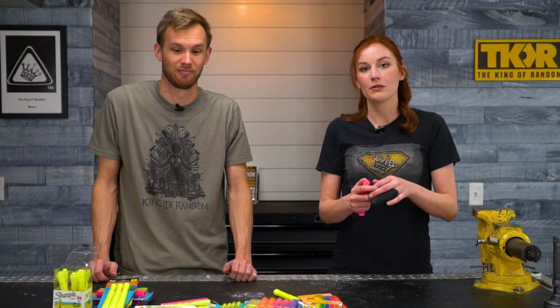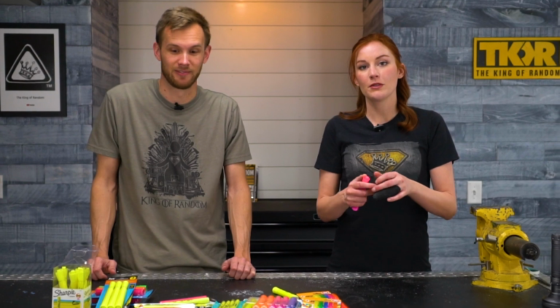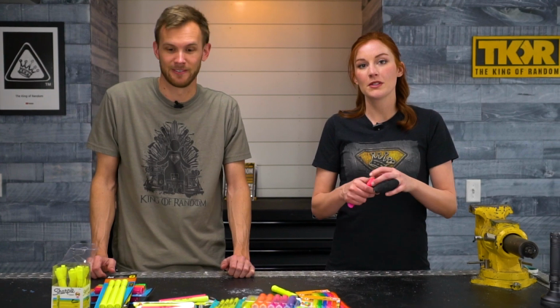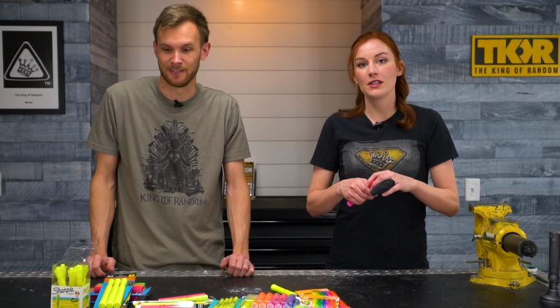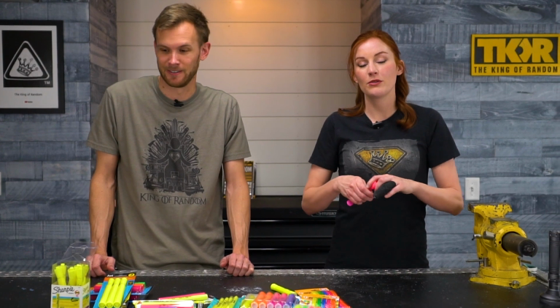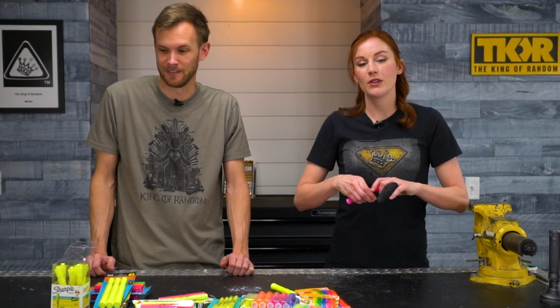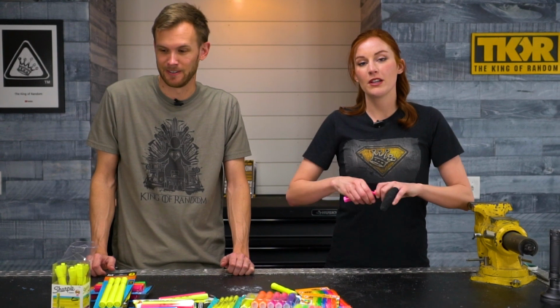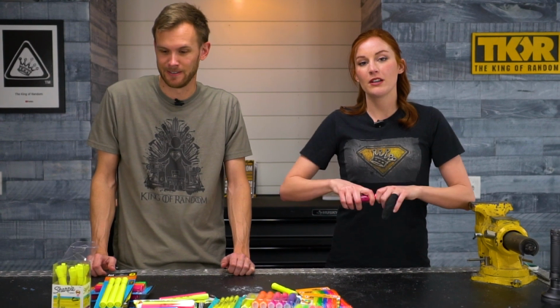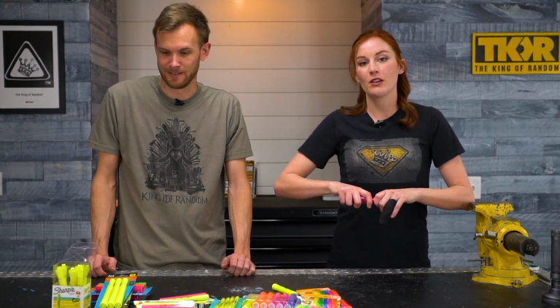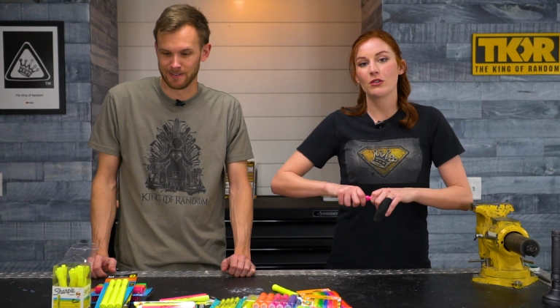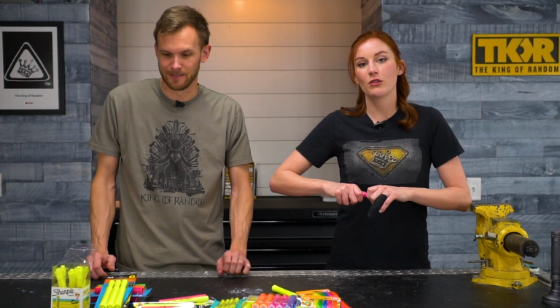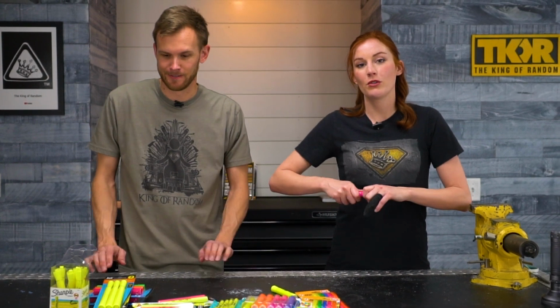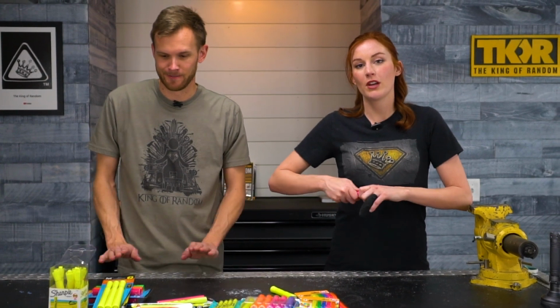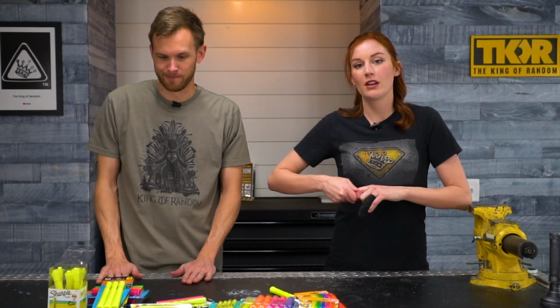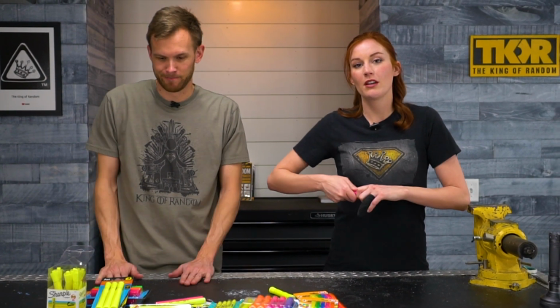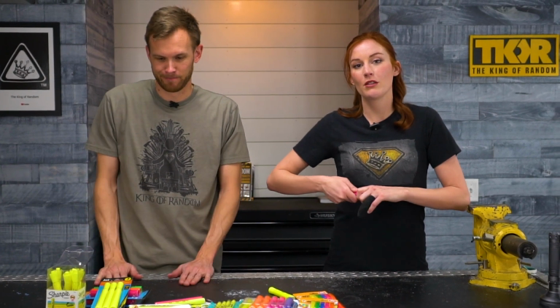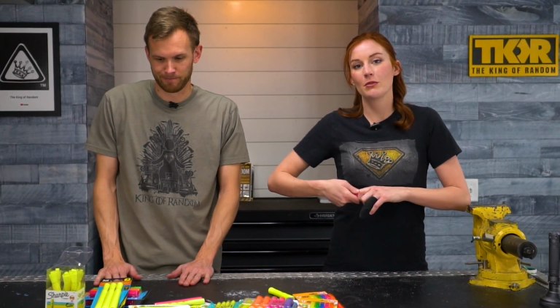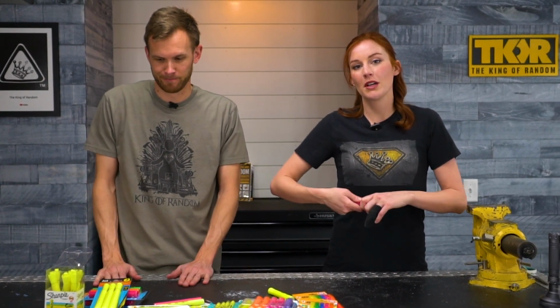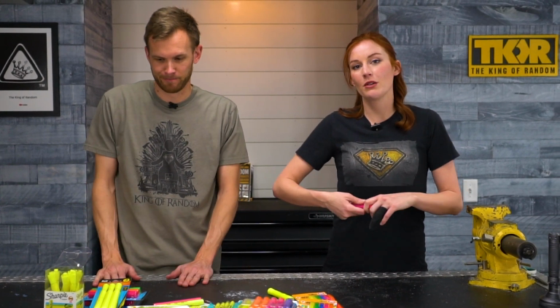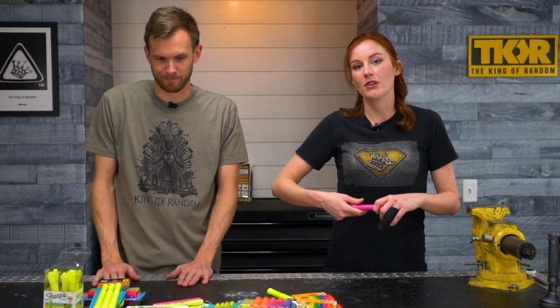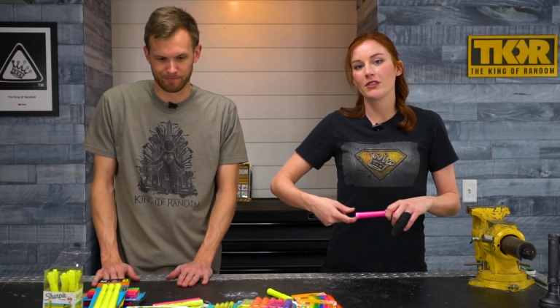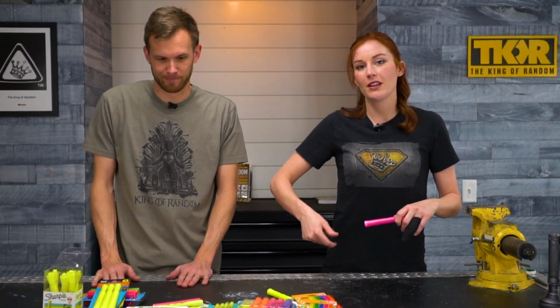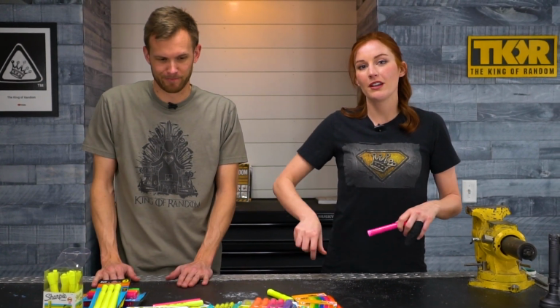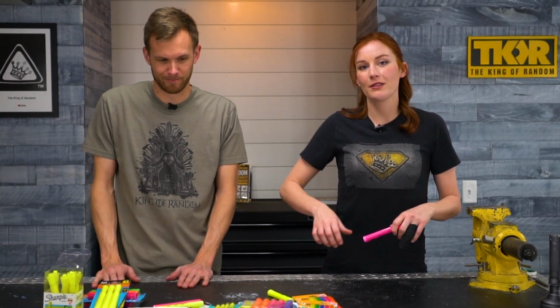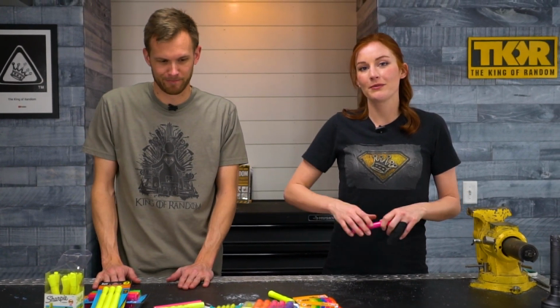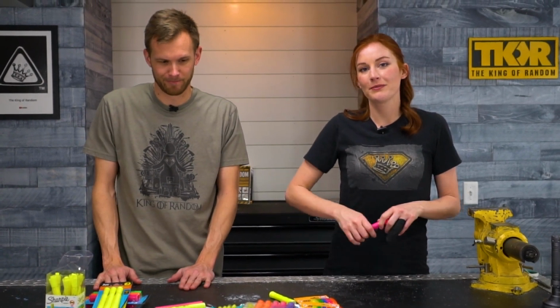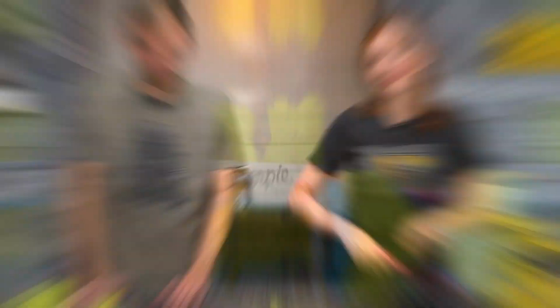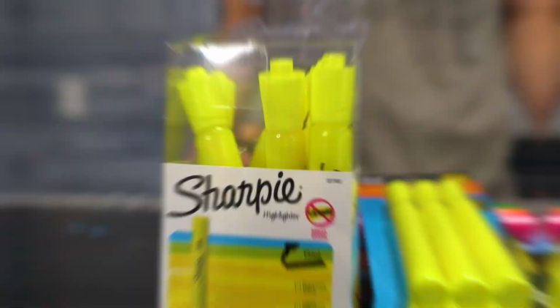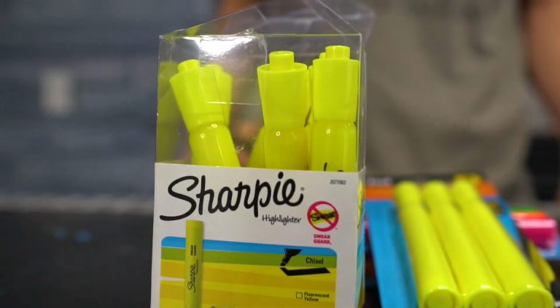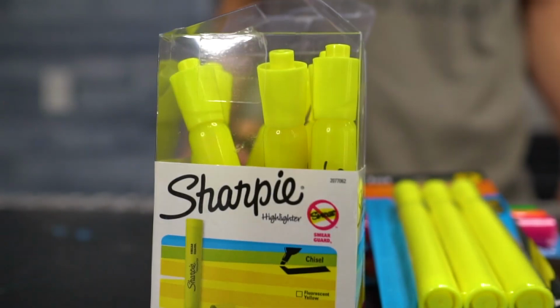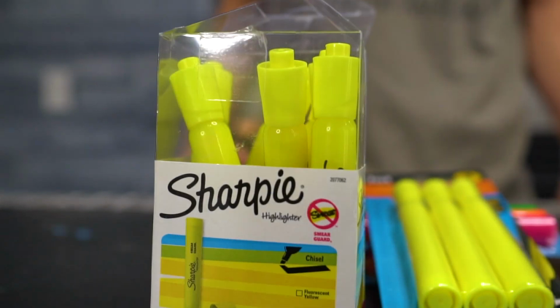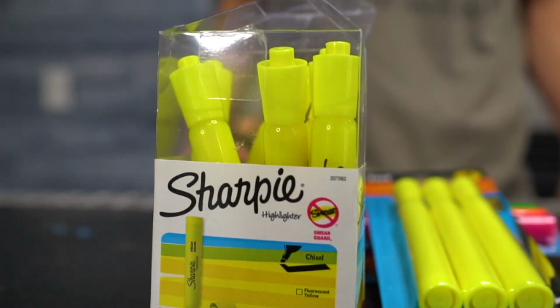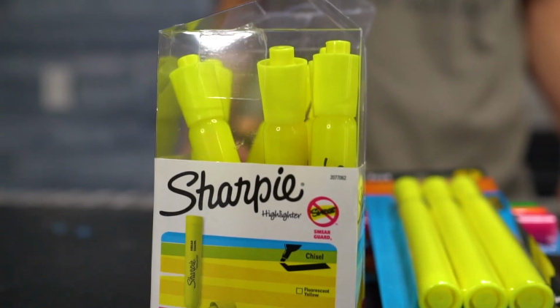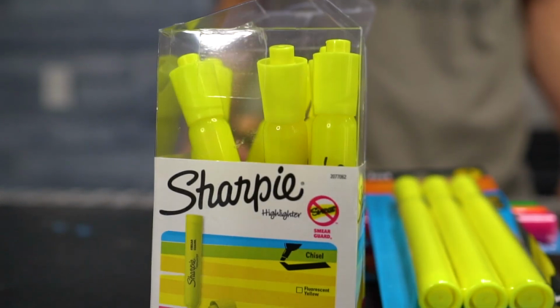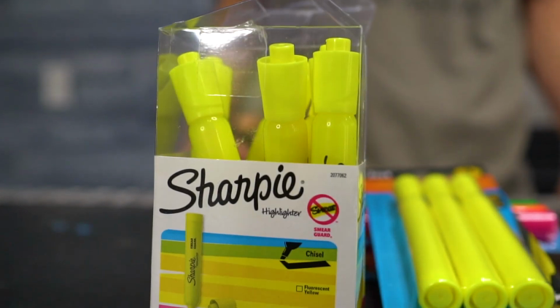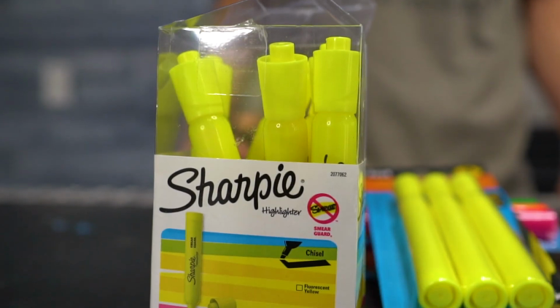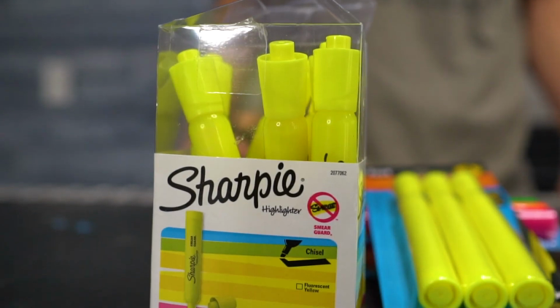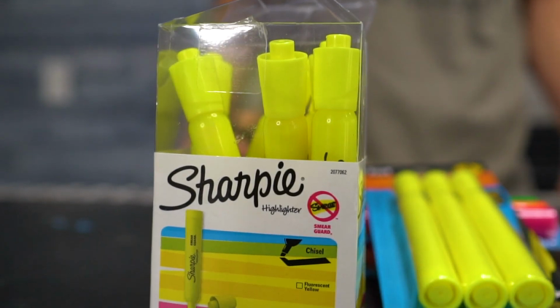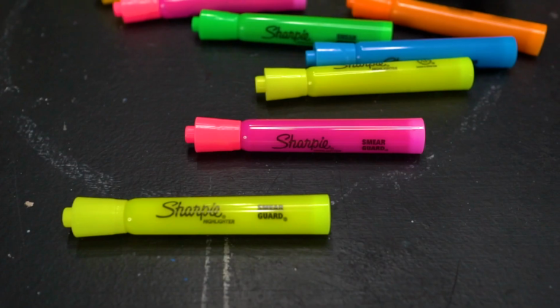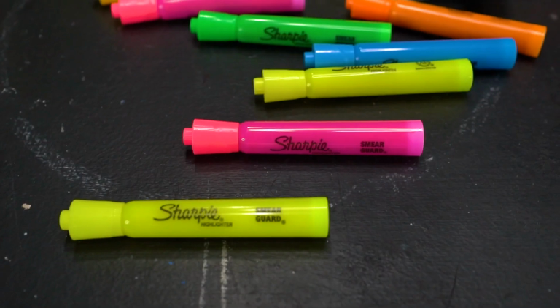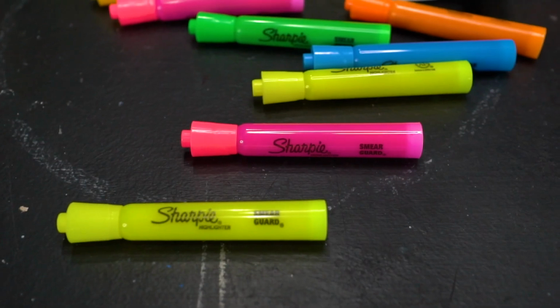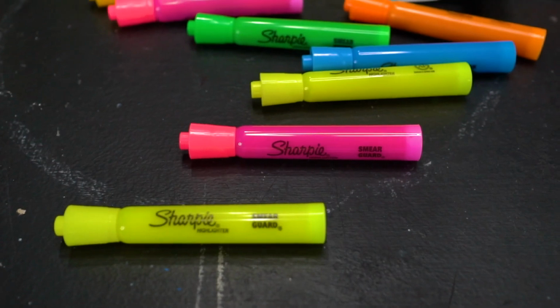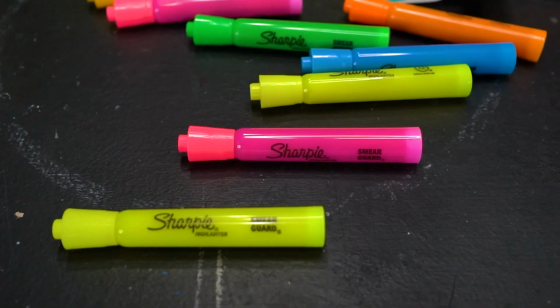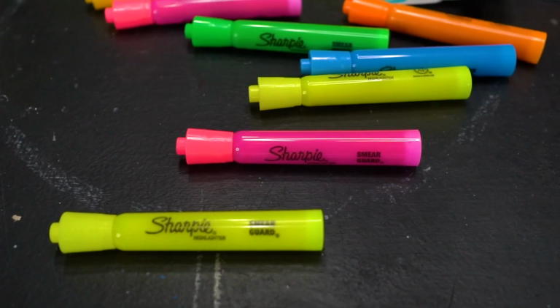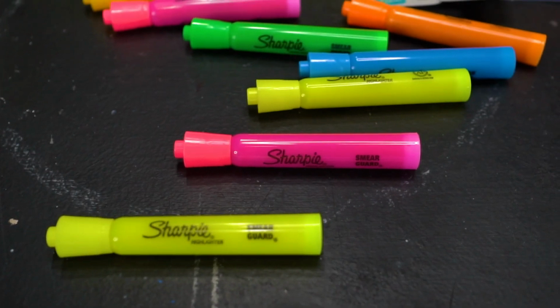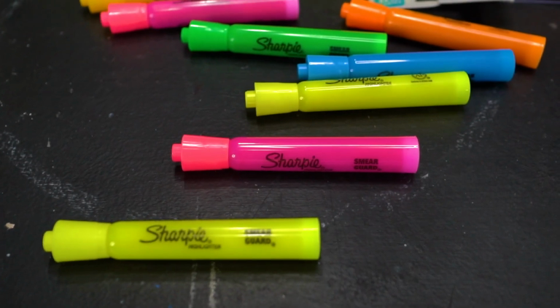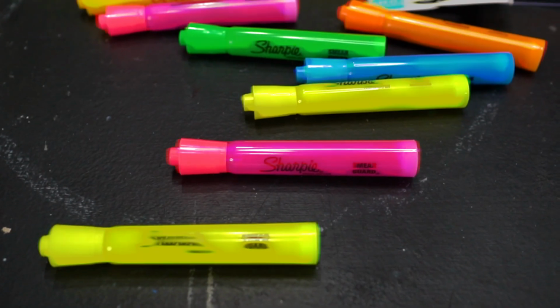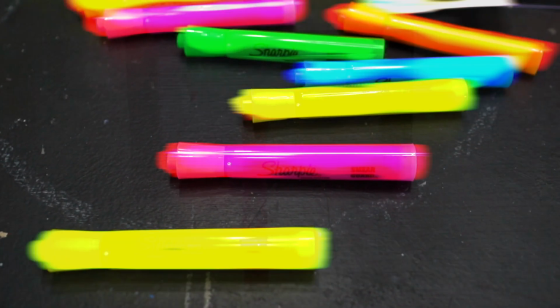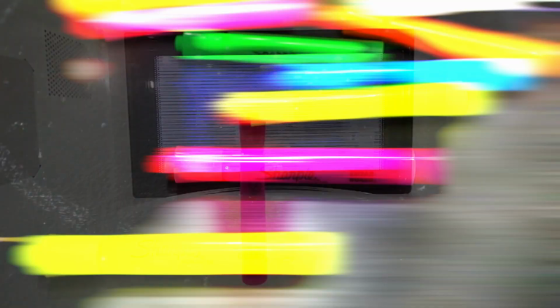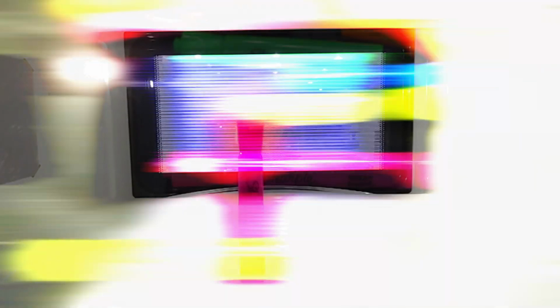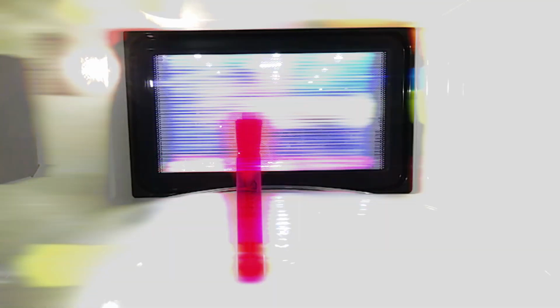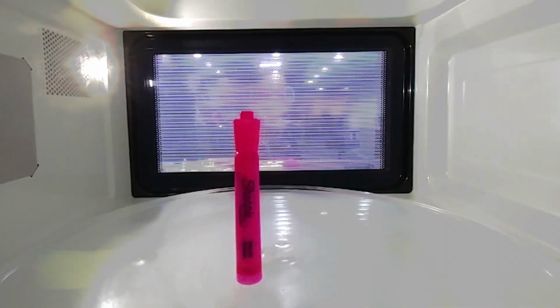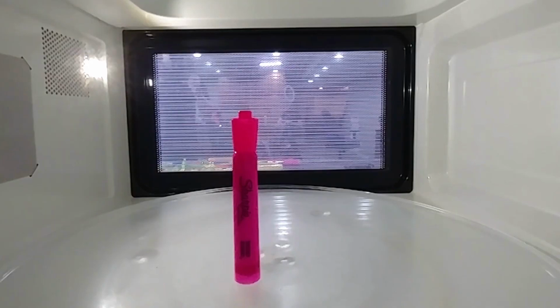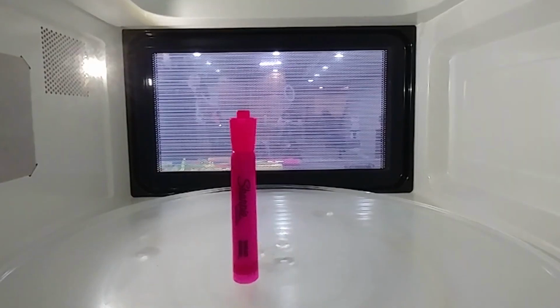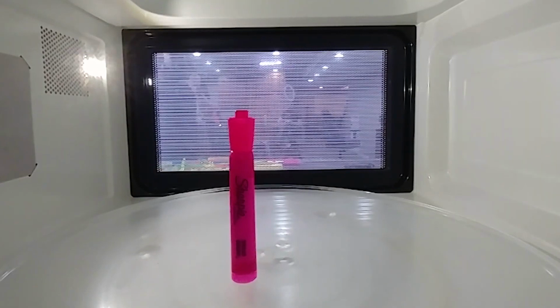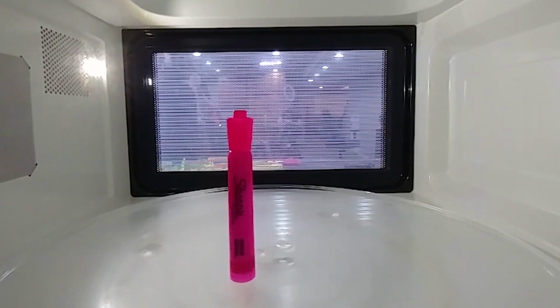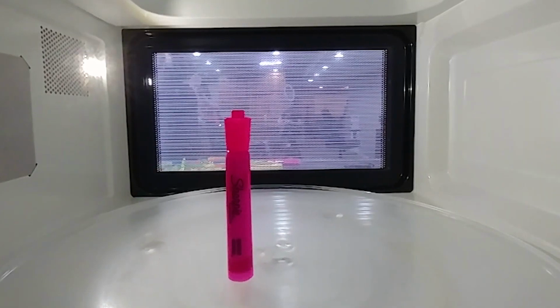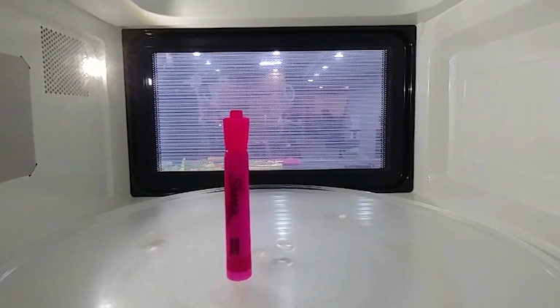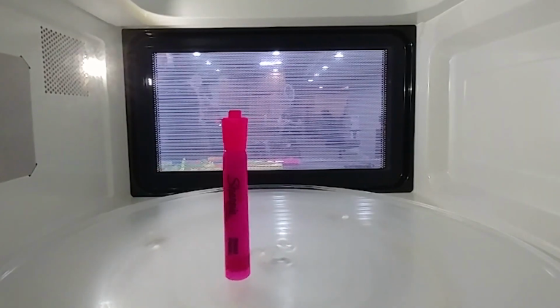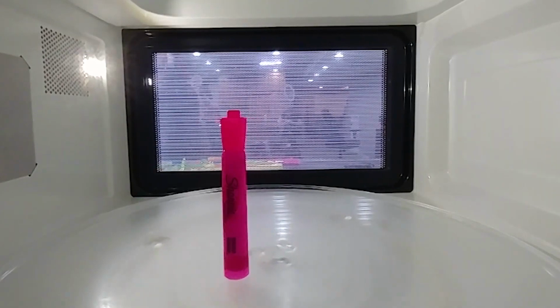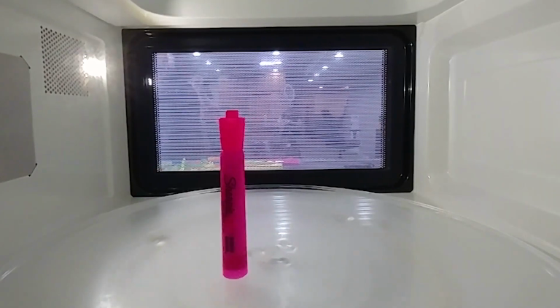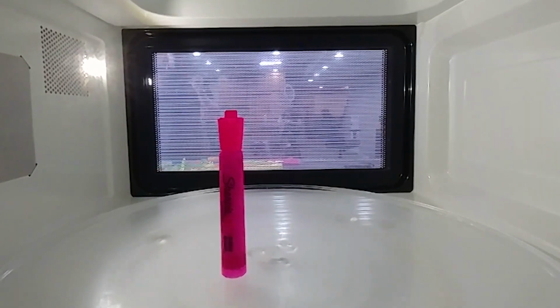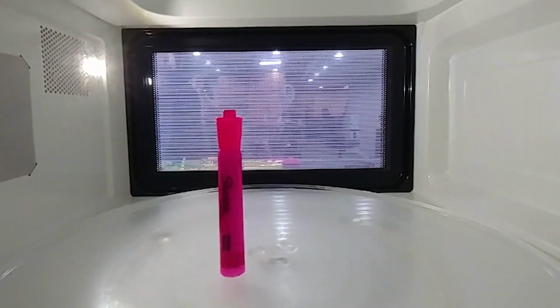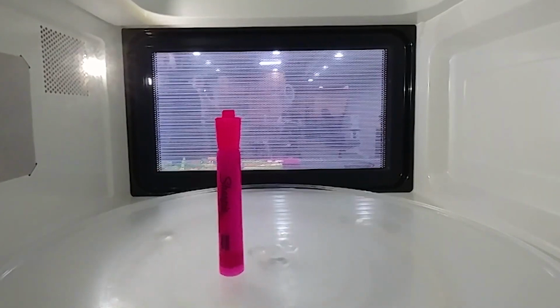We'll see if we go through yet another microwave today. In today's video, we're going to see what happens if we put highlighters in a microwave.